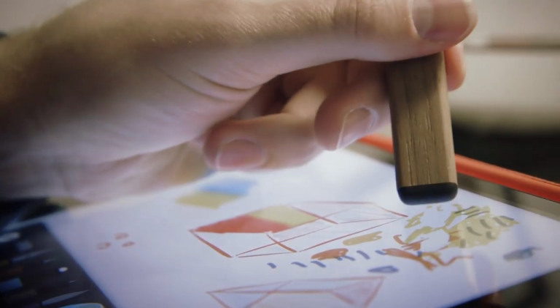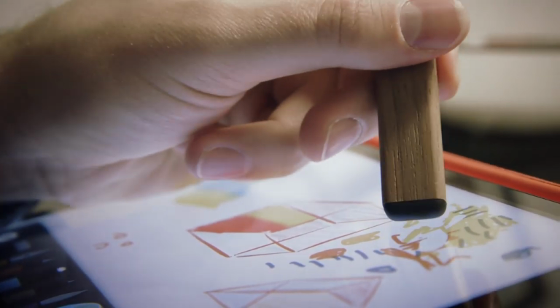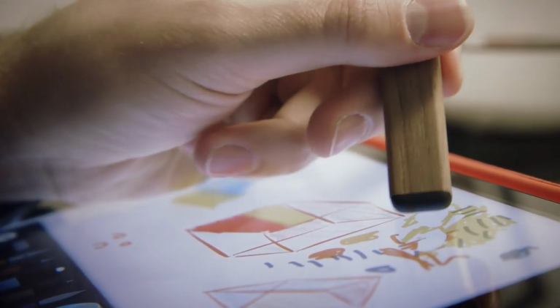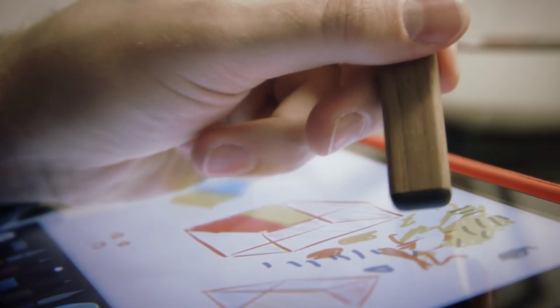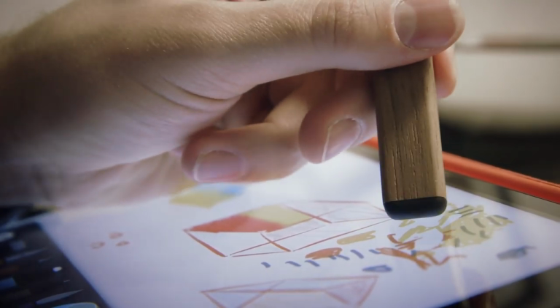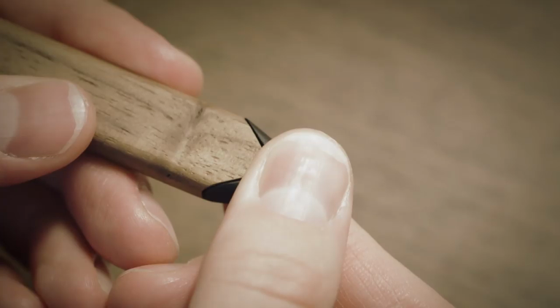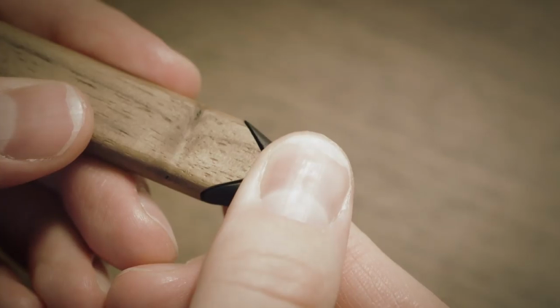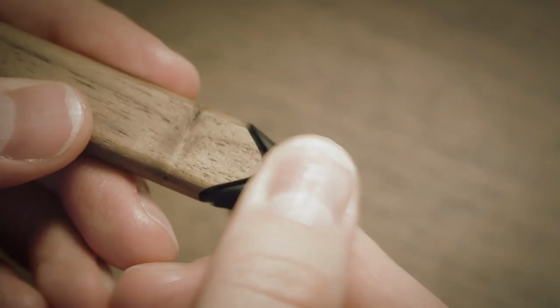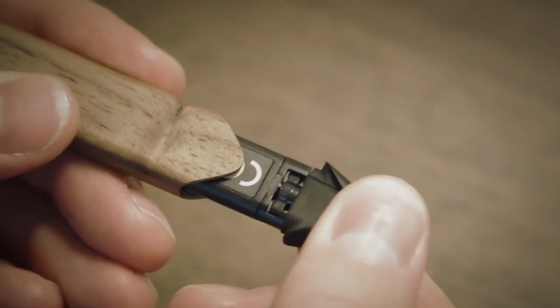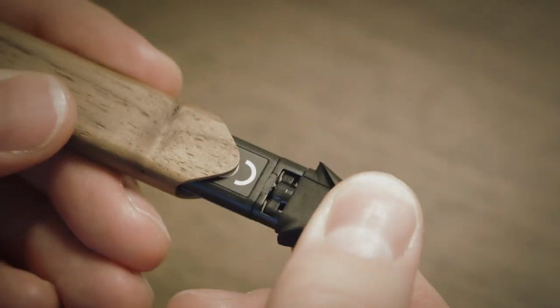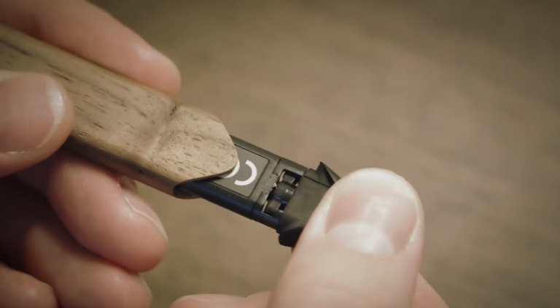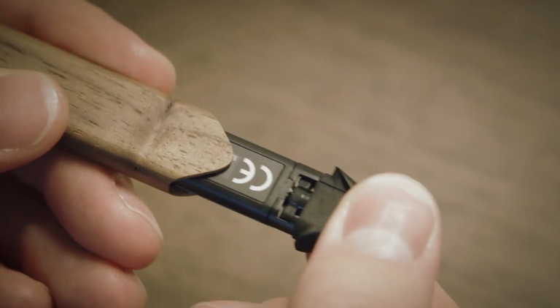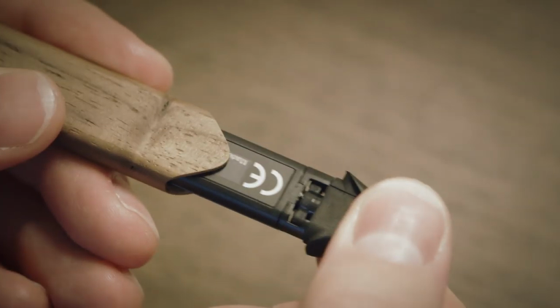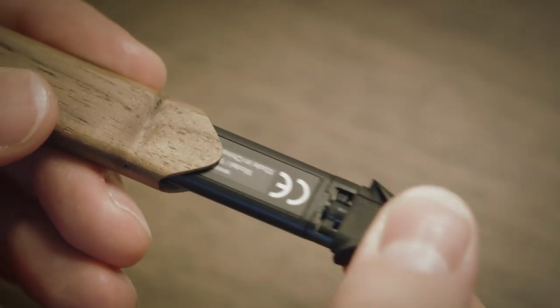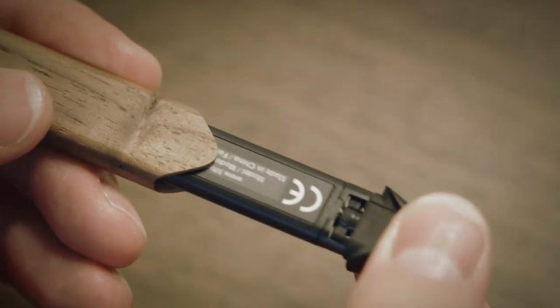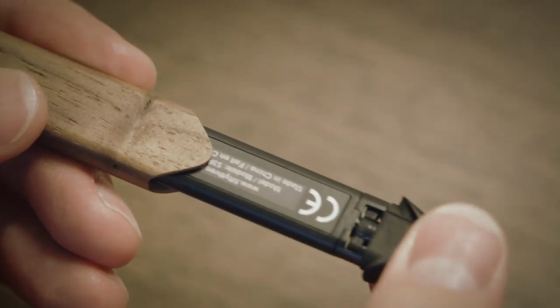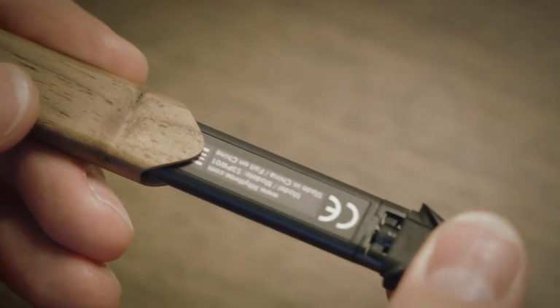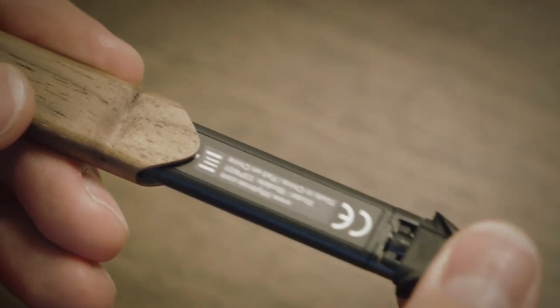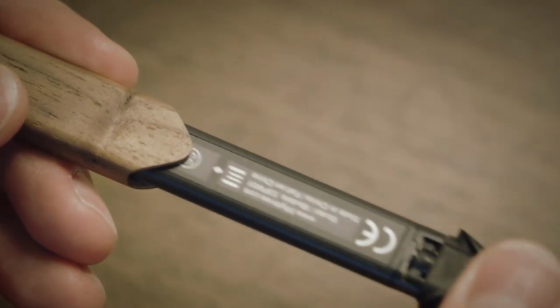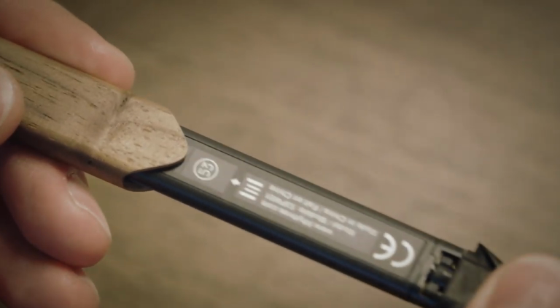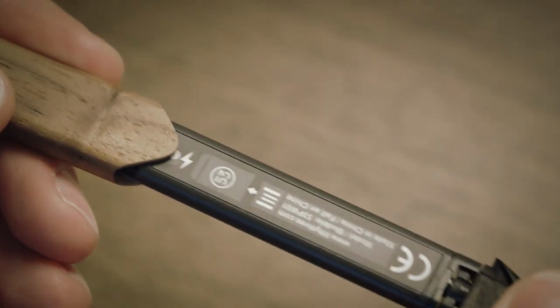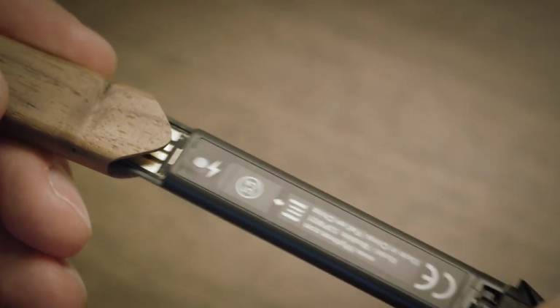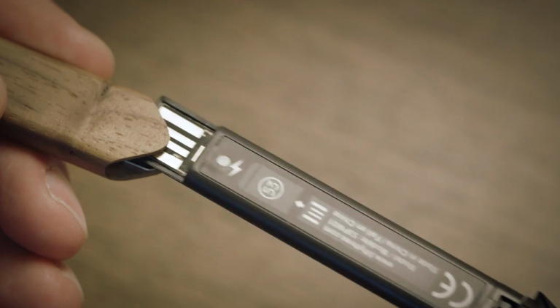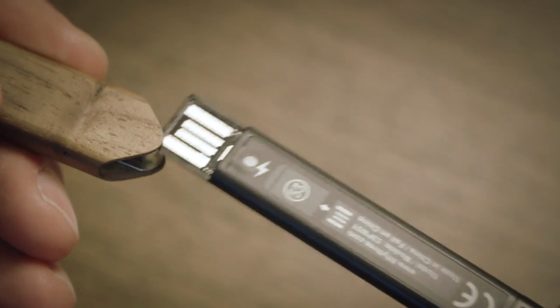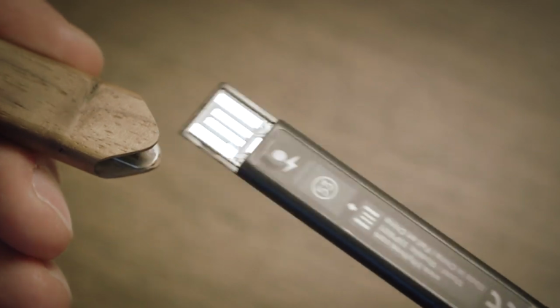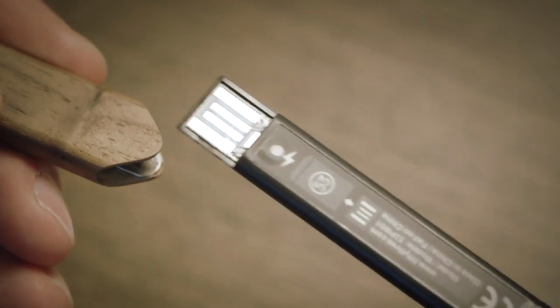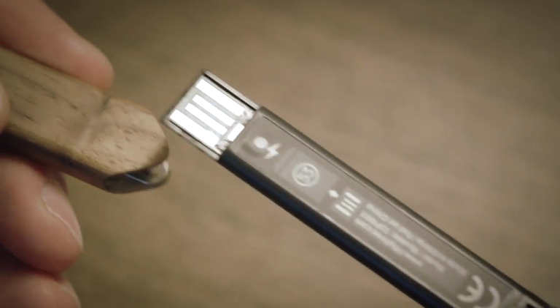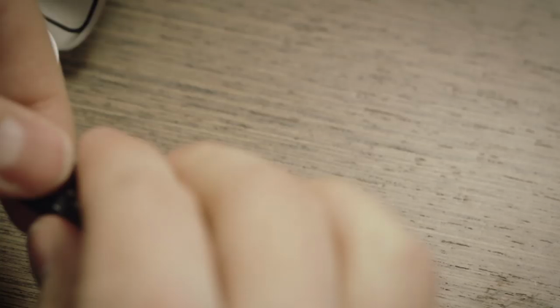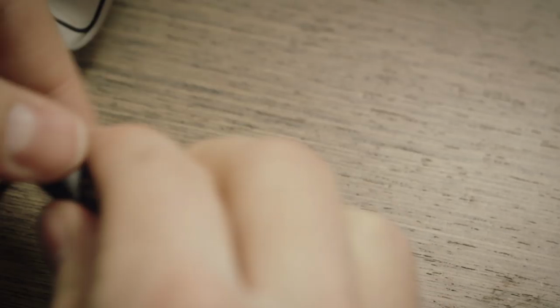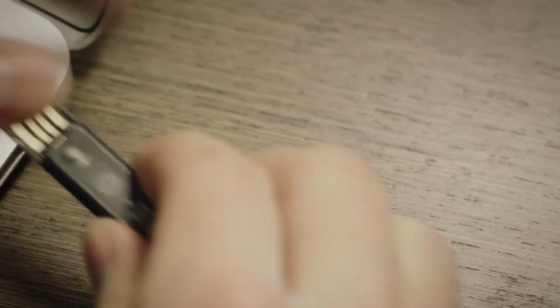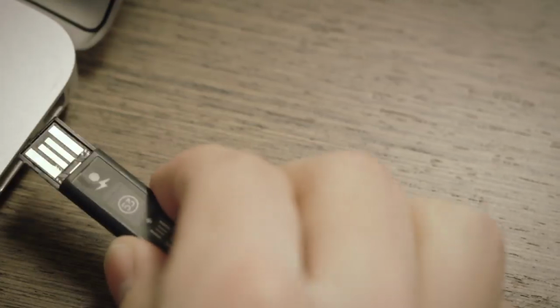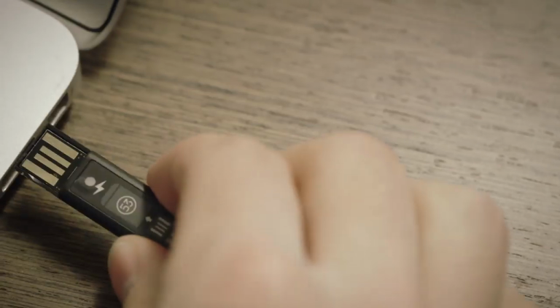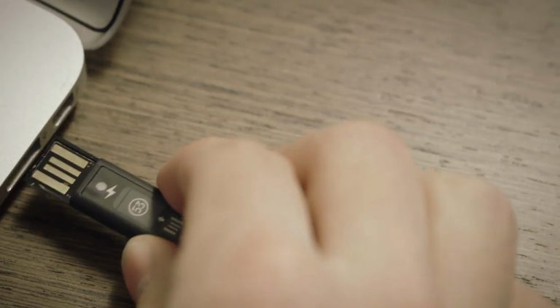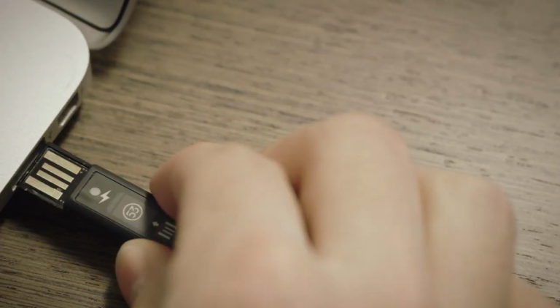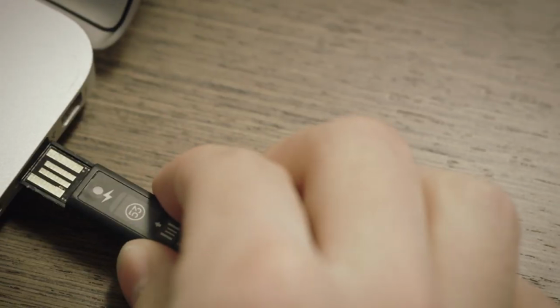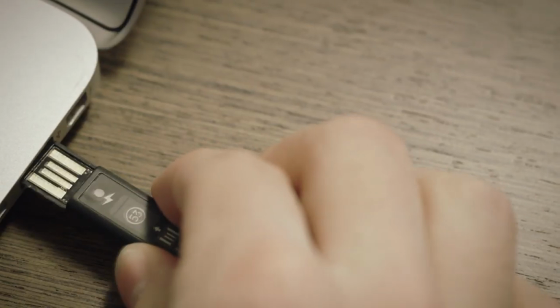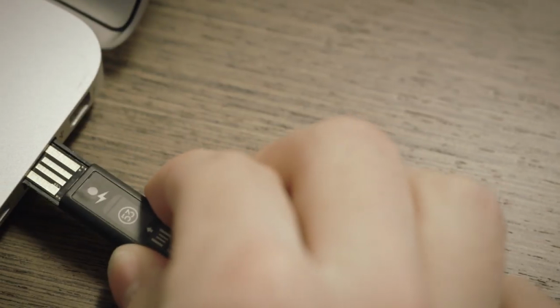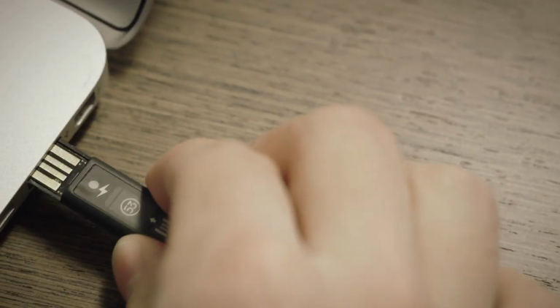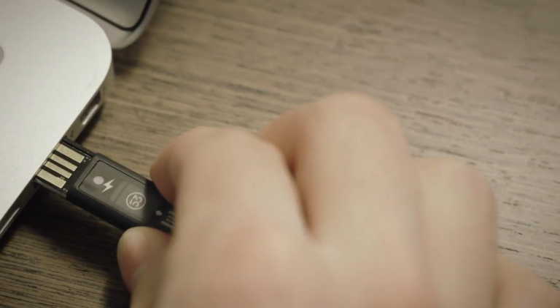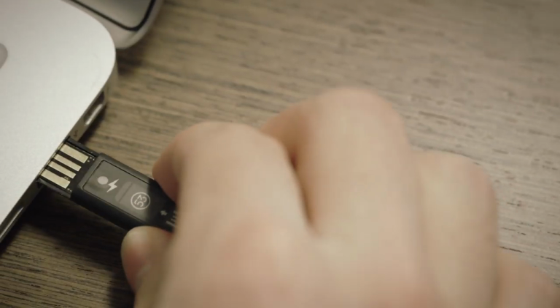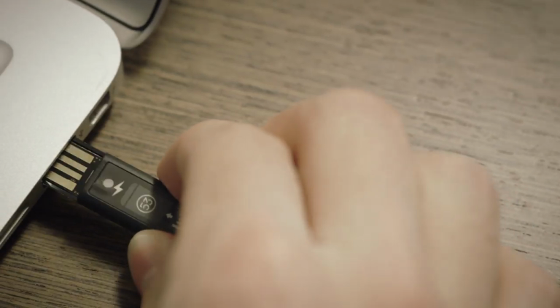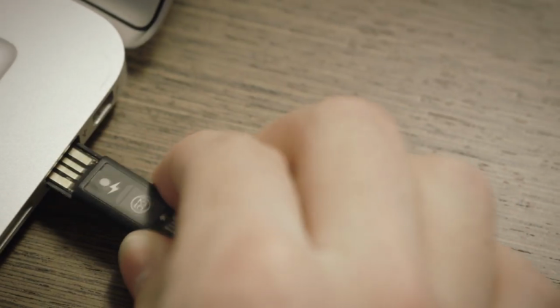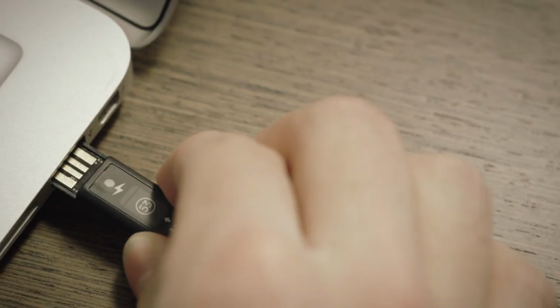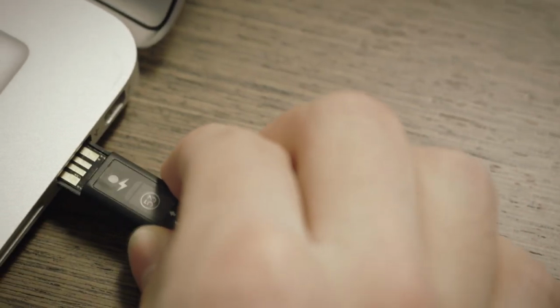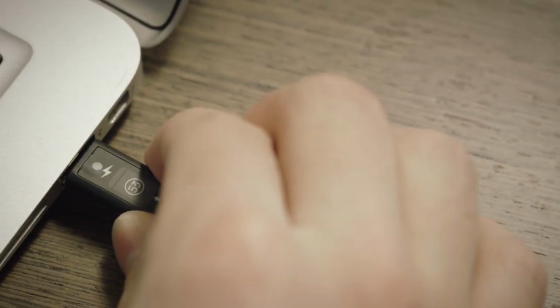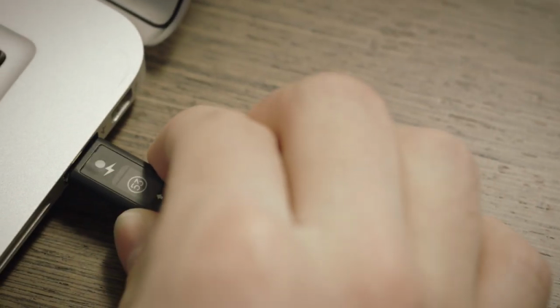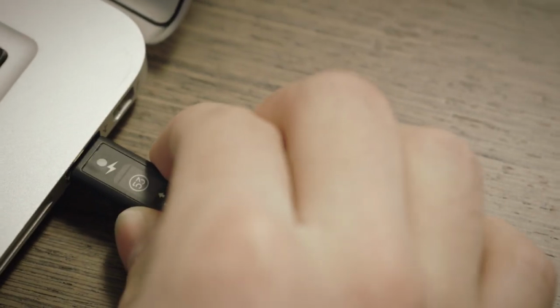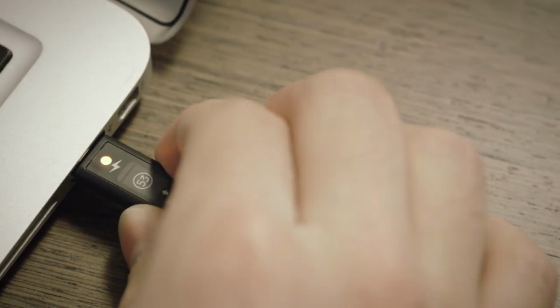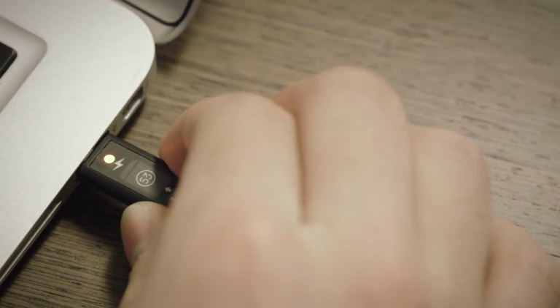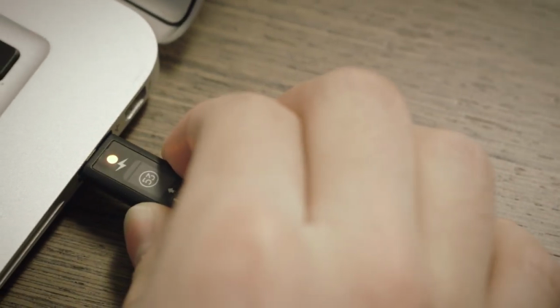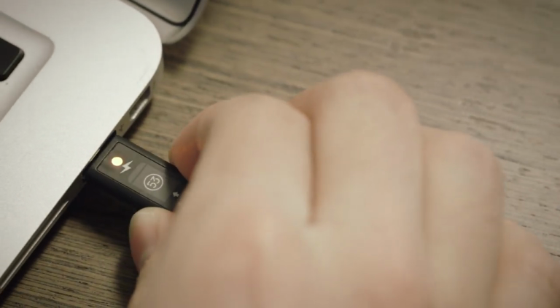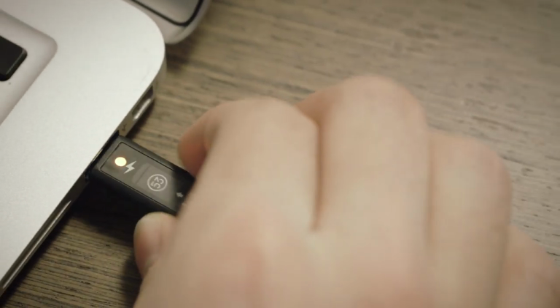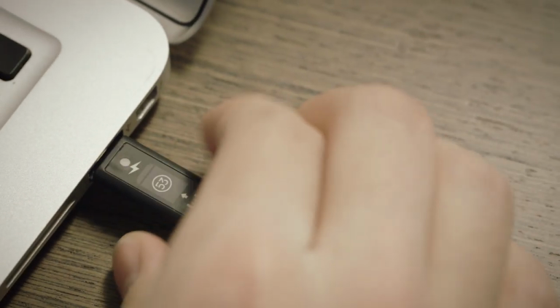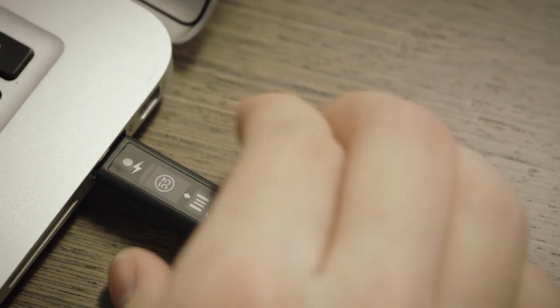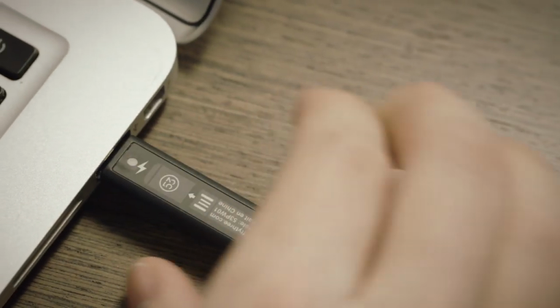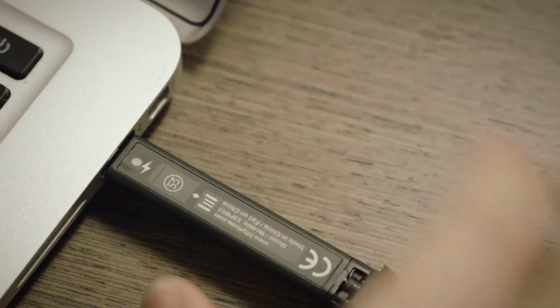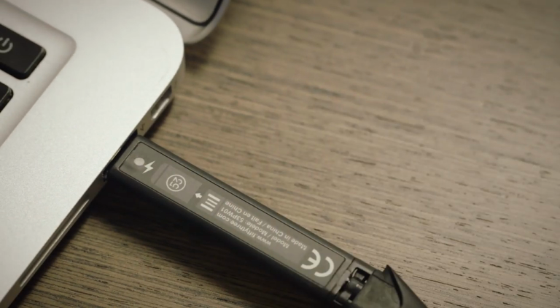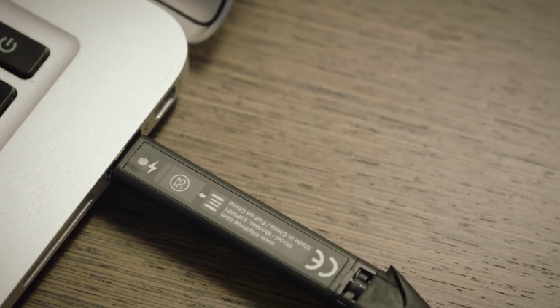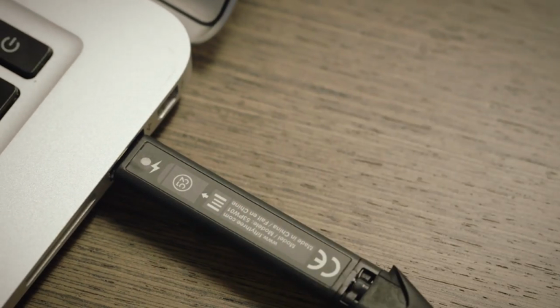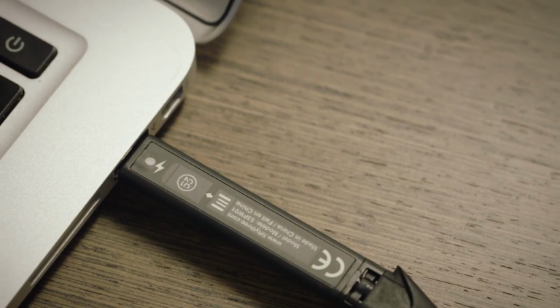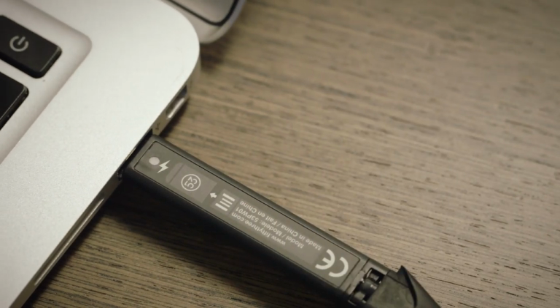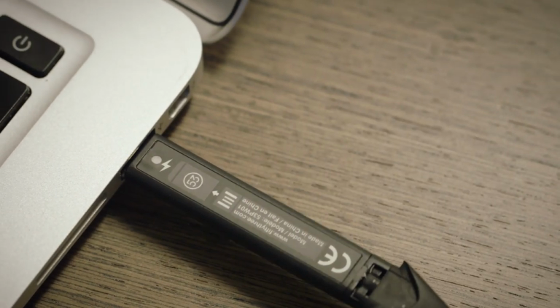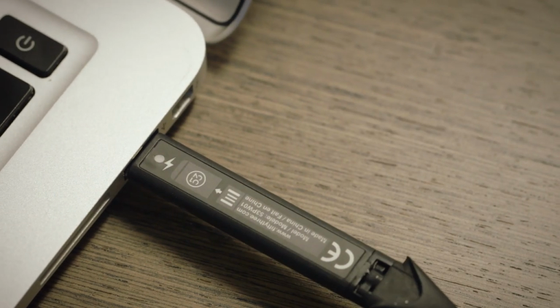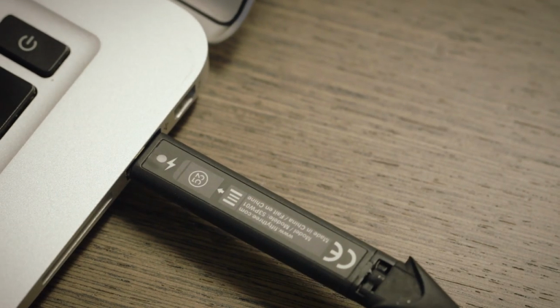Pencil lasts about a month on a full charge, 53 says, and takes about 90 minutes to juice up completely using any conventional USB port.